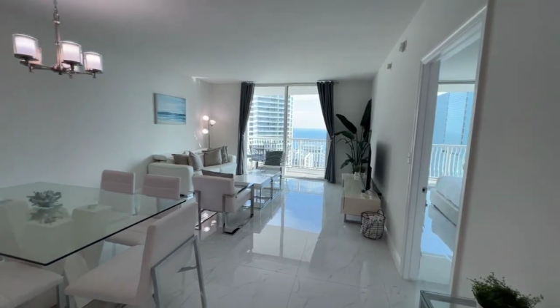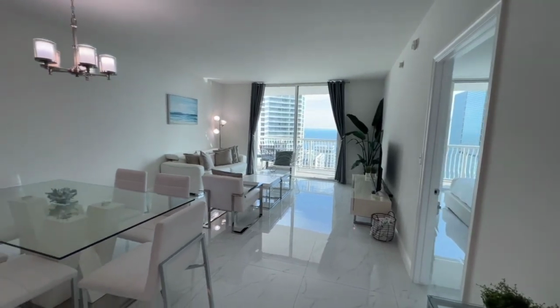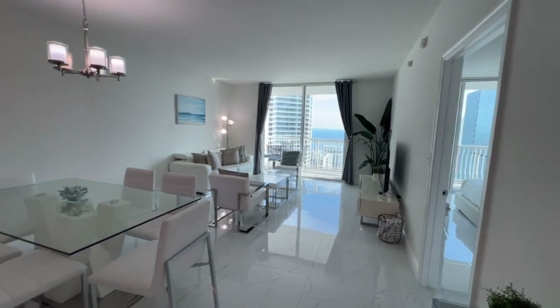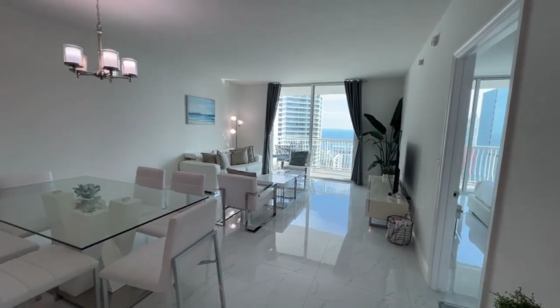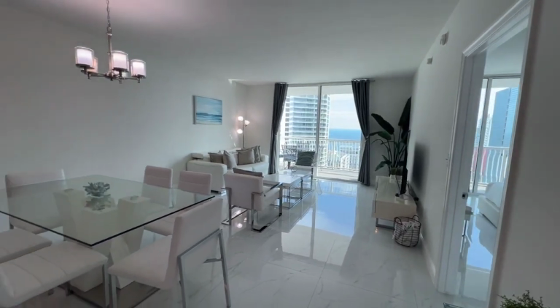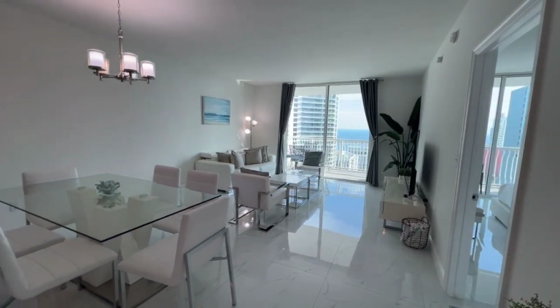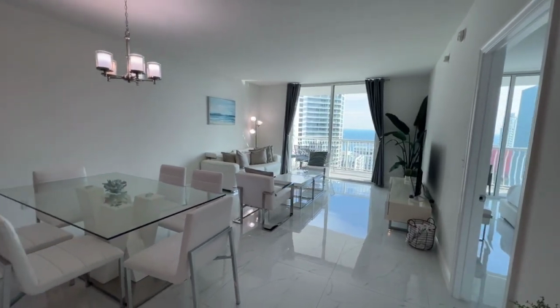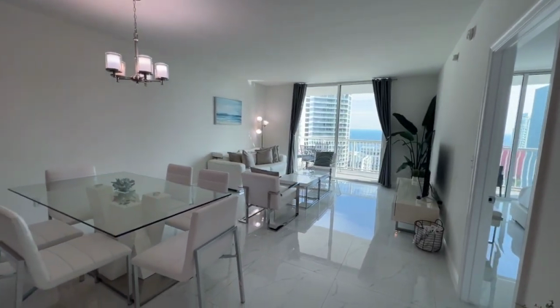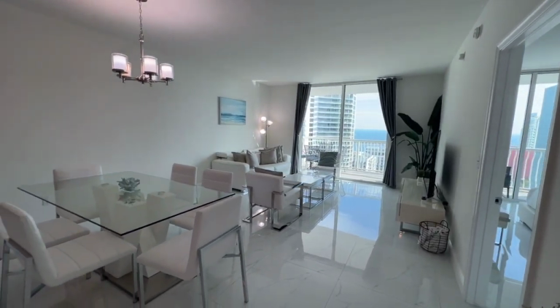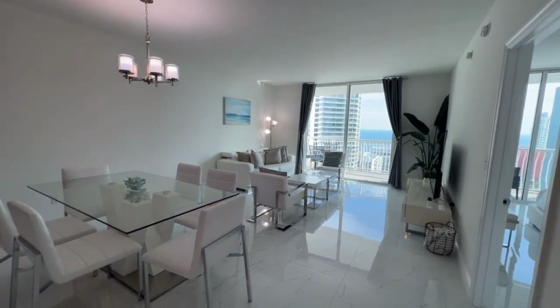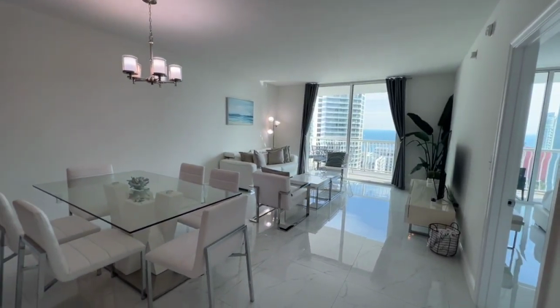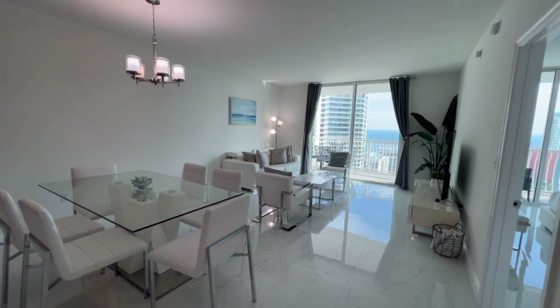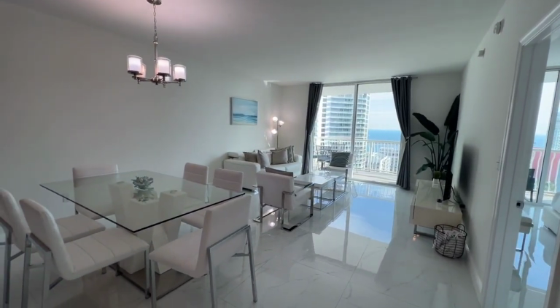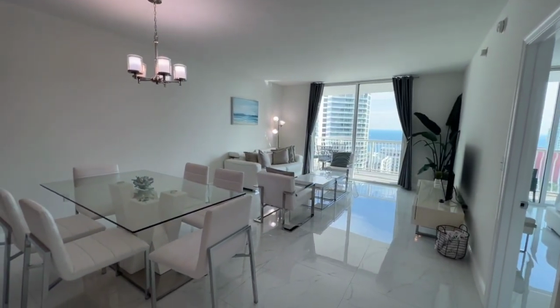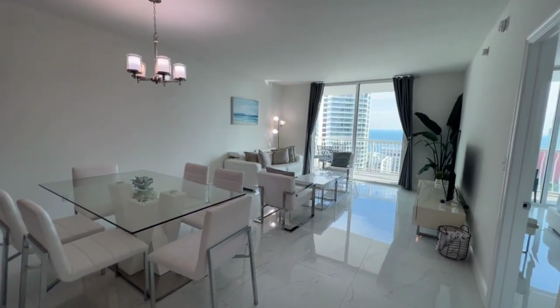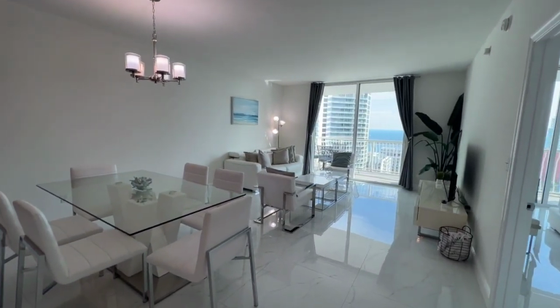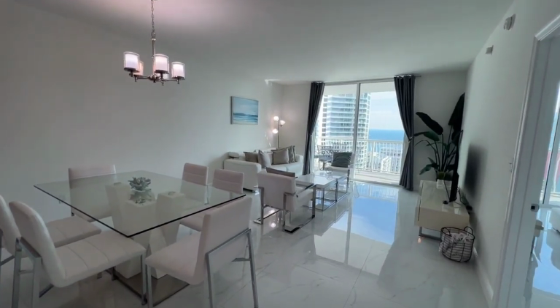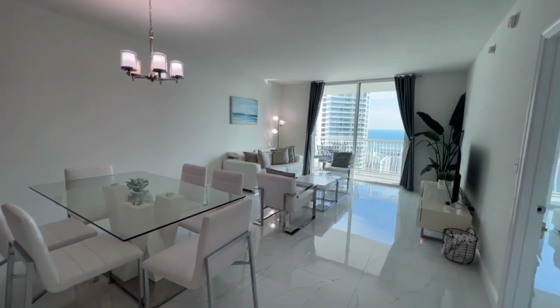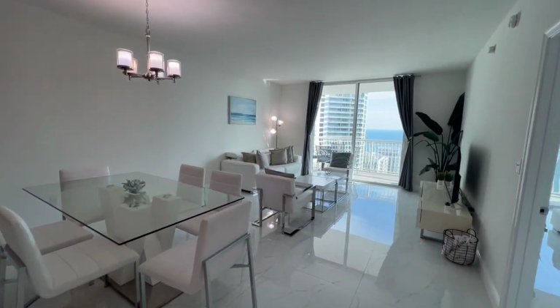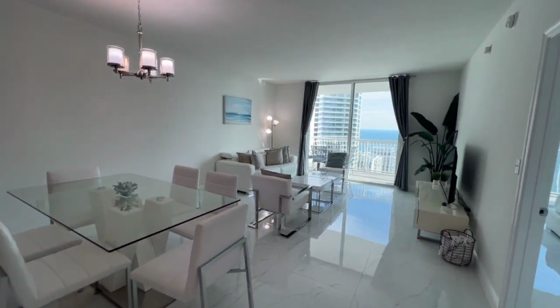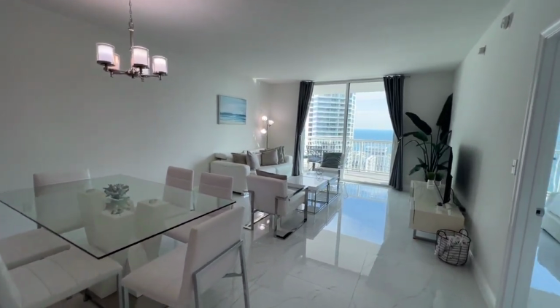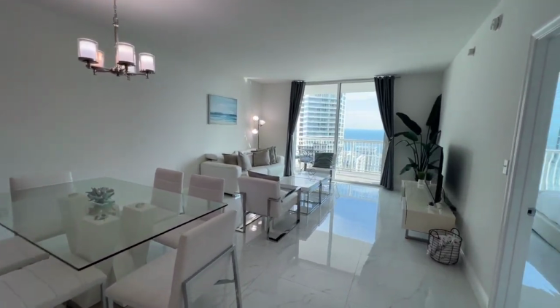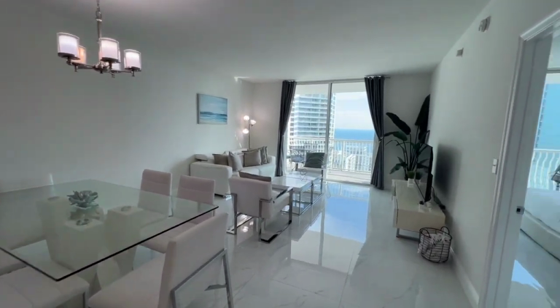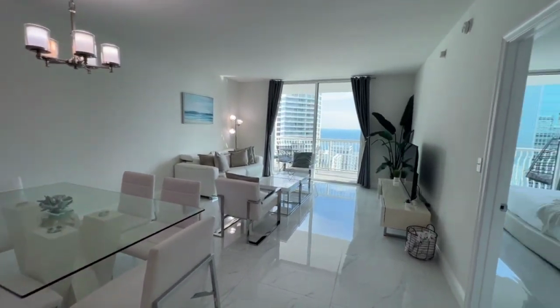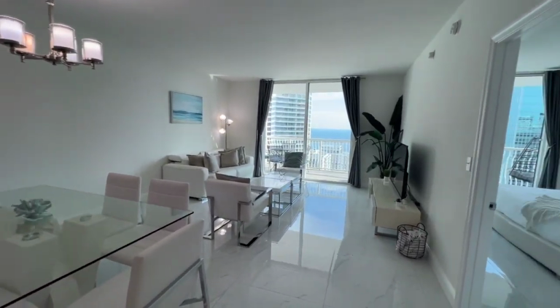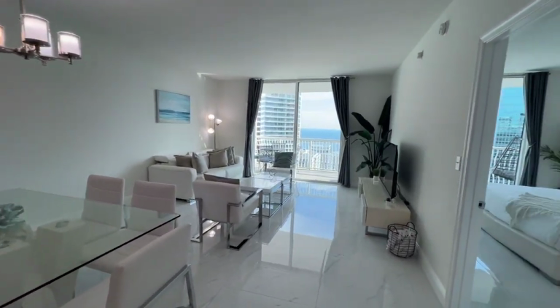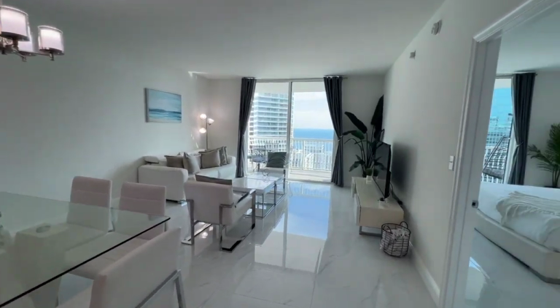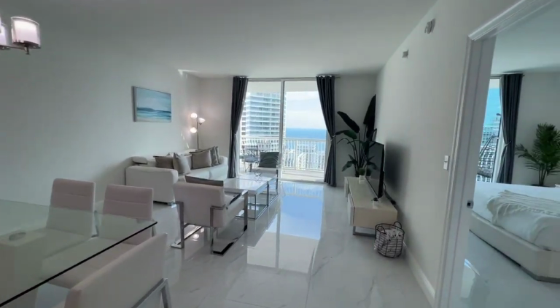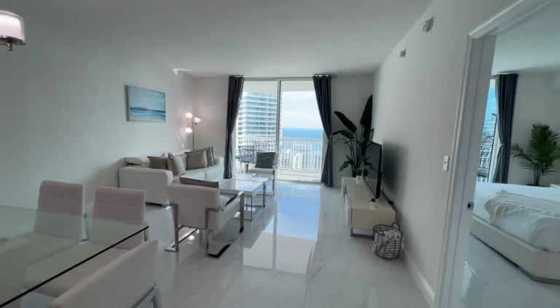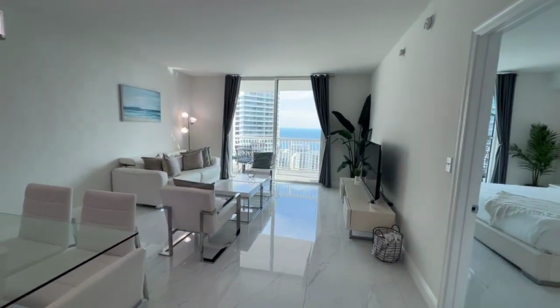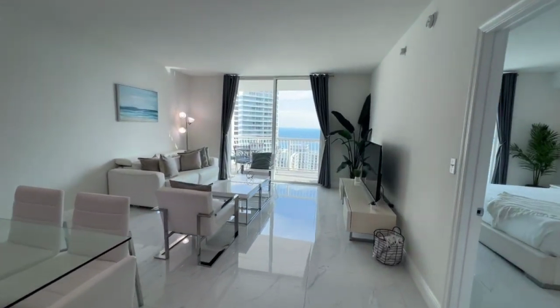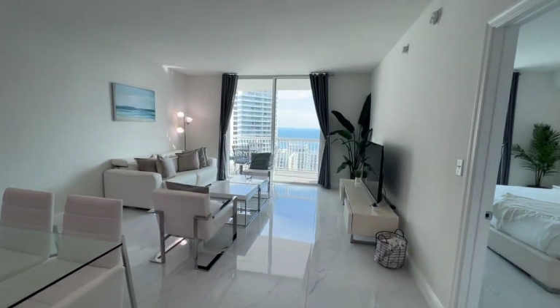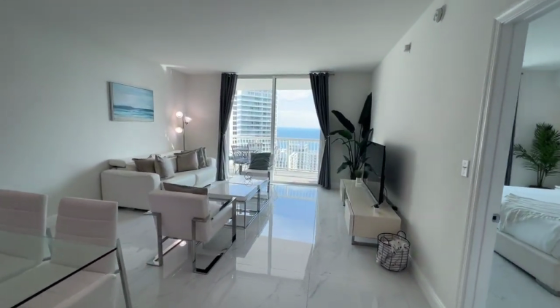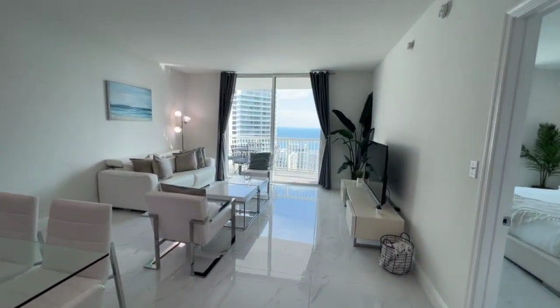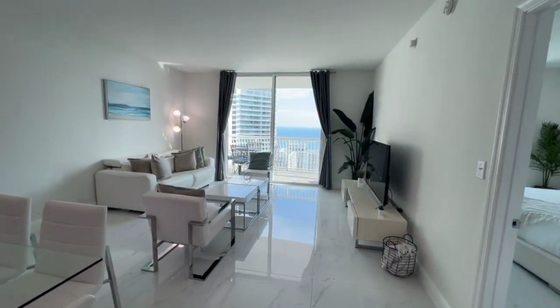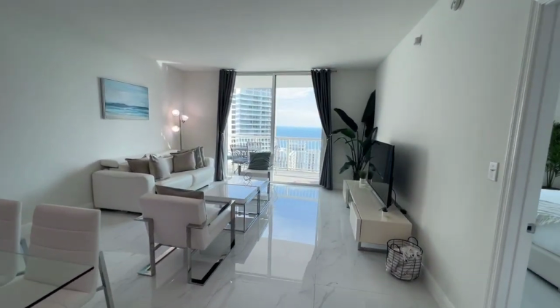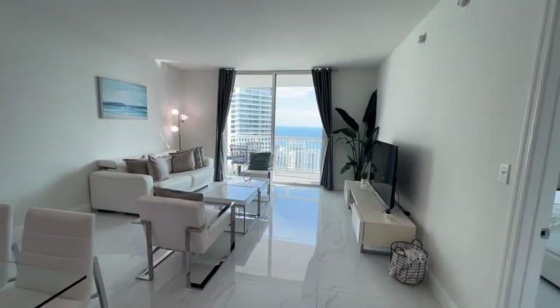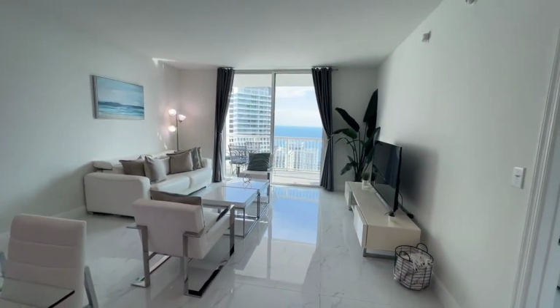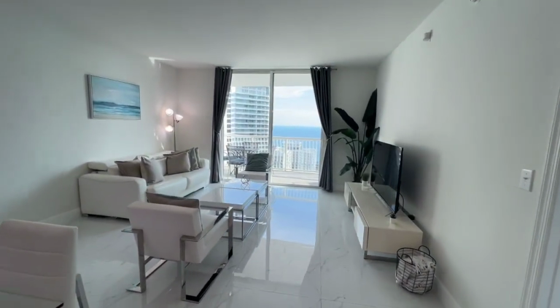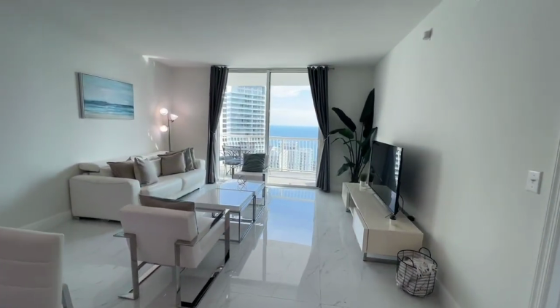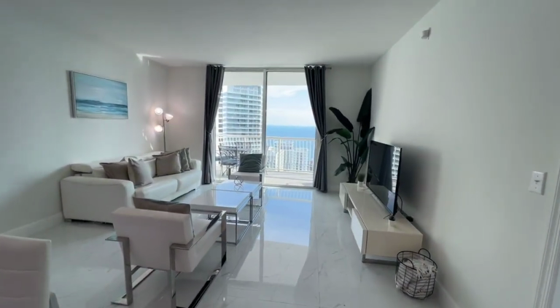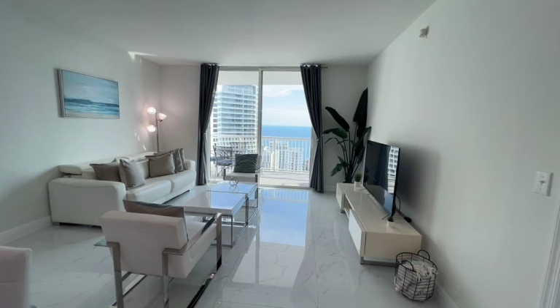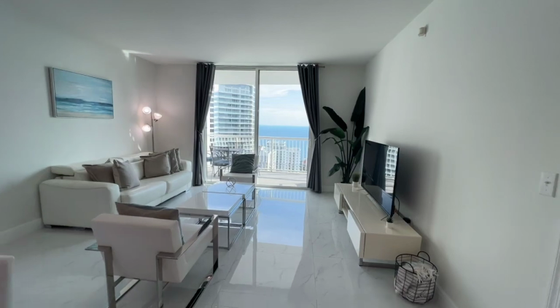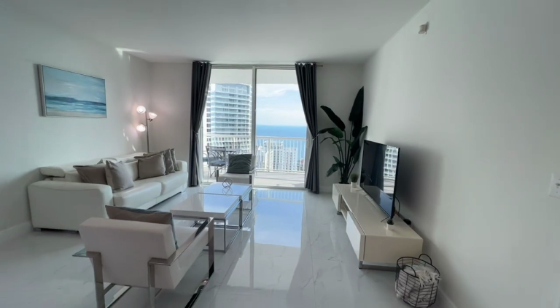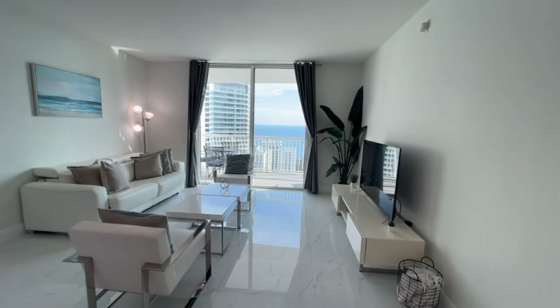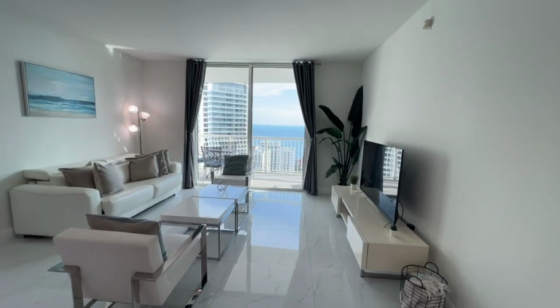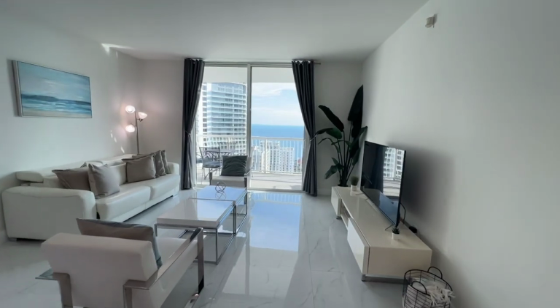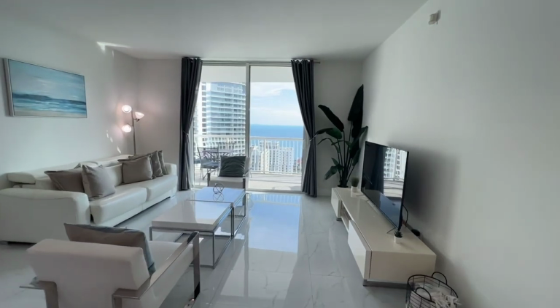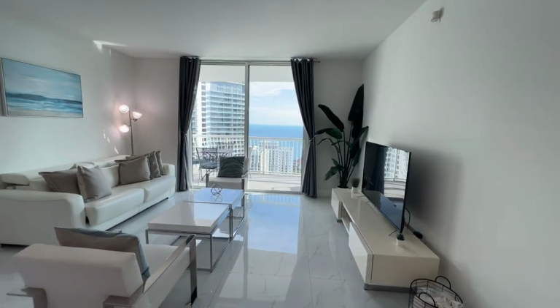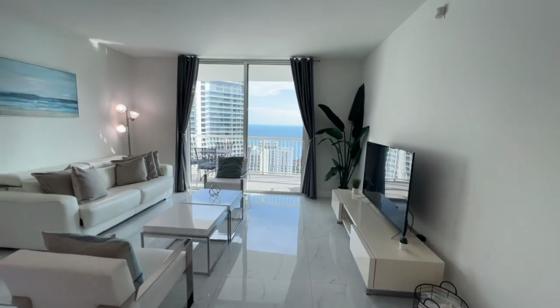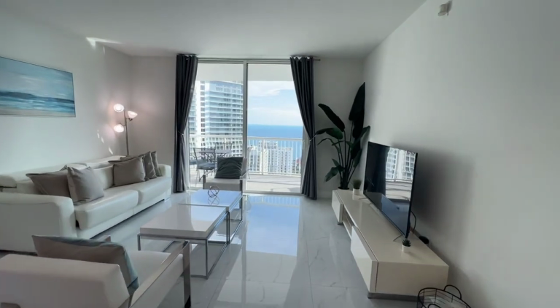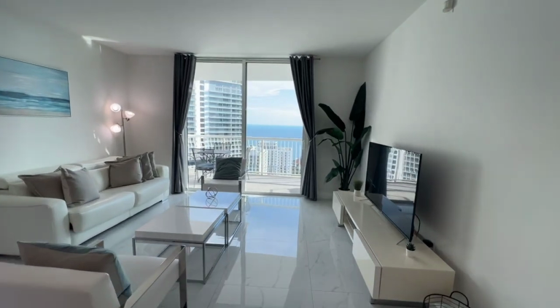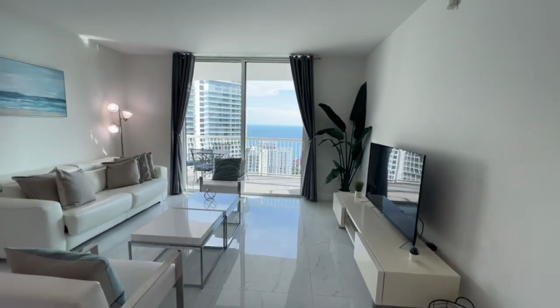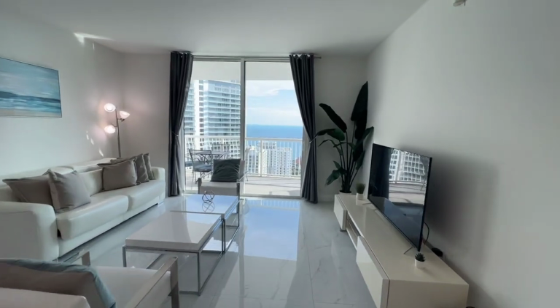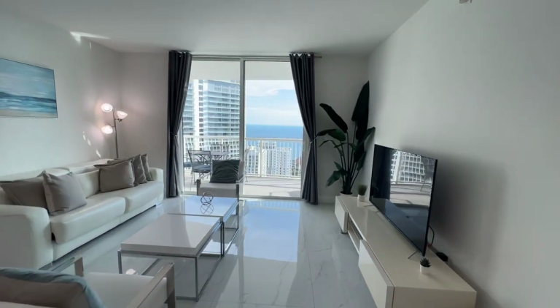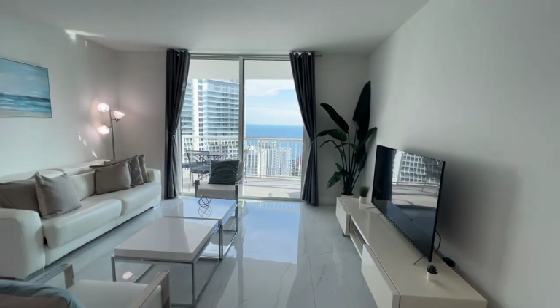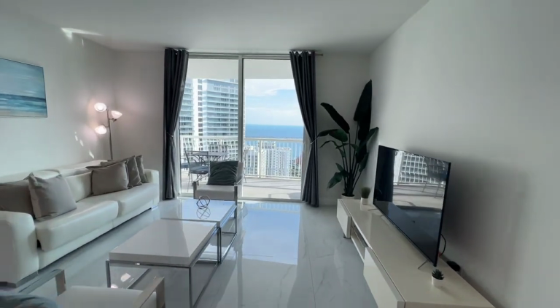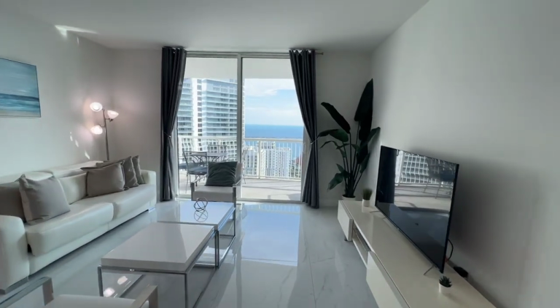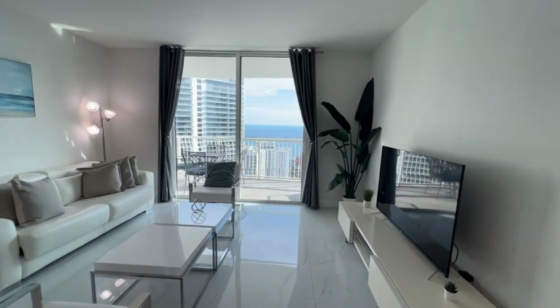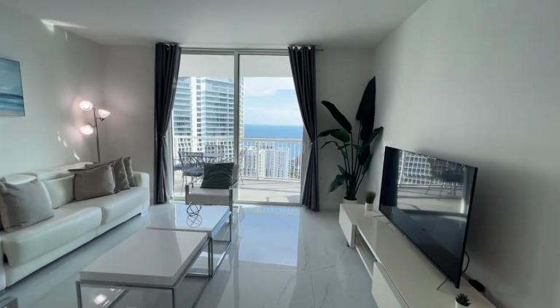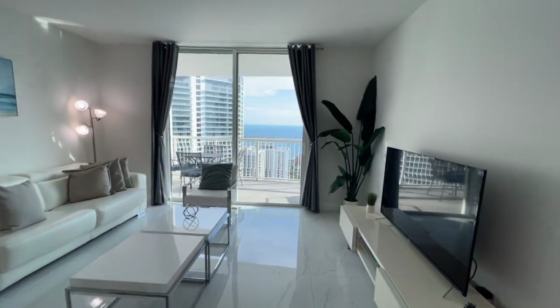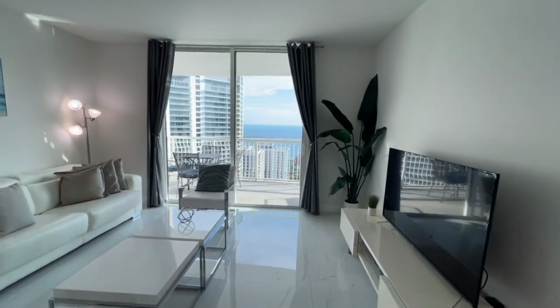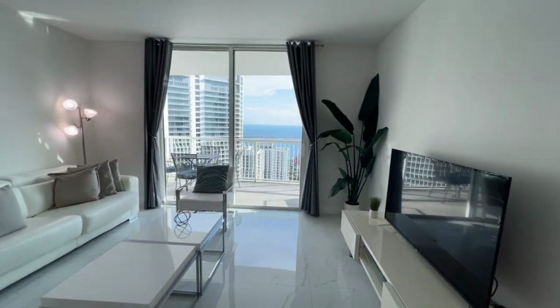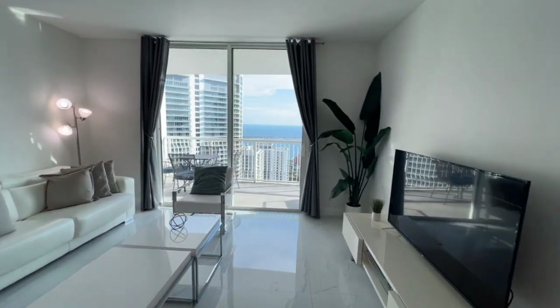It is currently in a short-term rental program and it can be sold furnished. The furniture is available for sale.